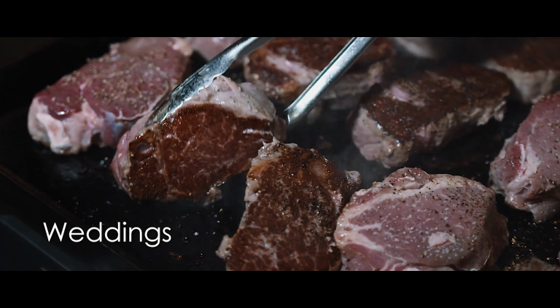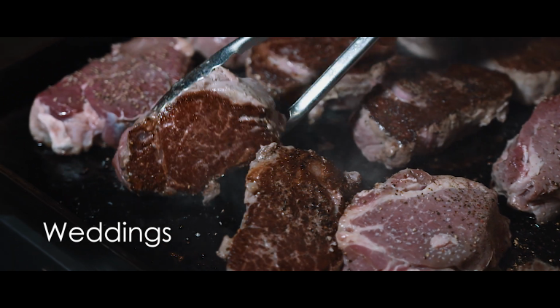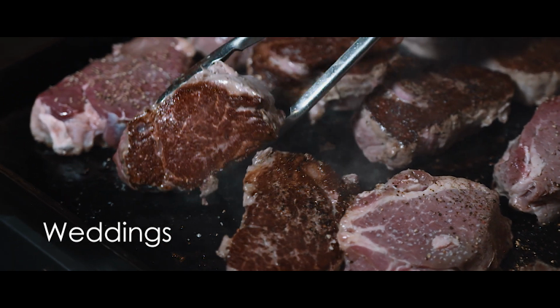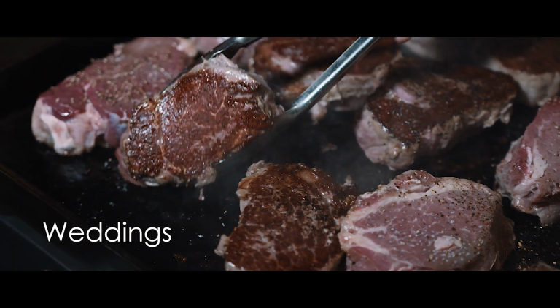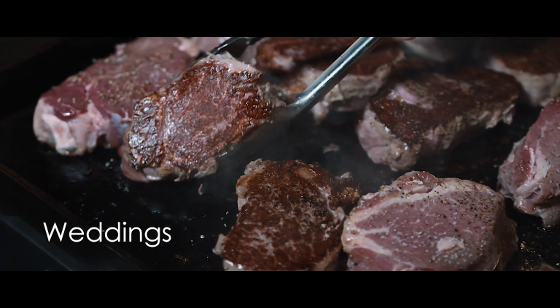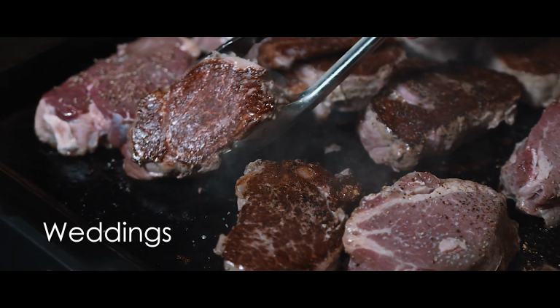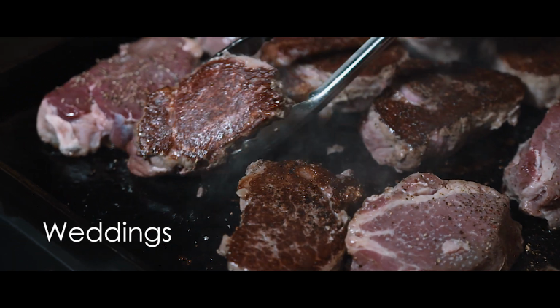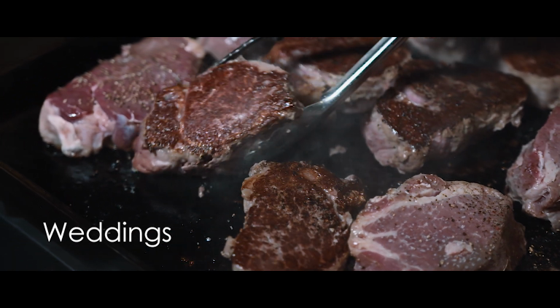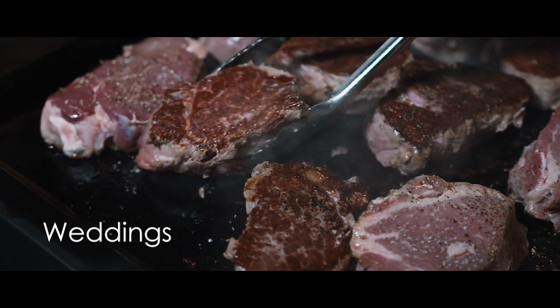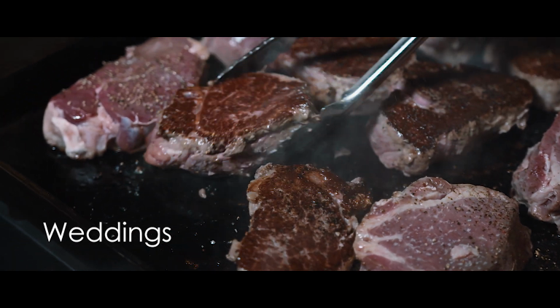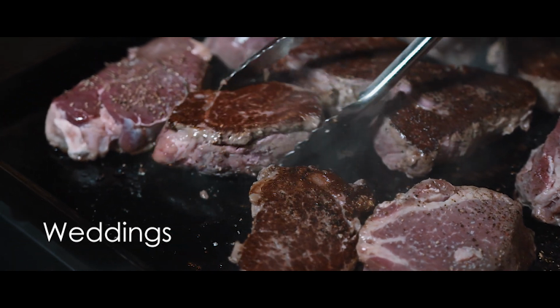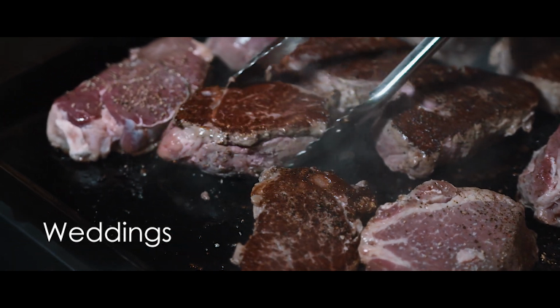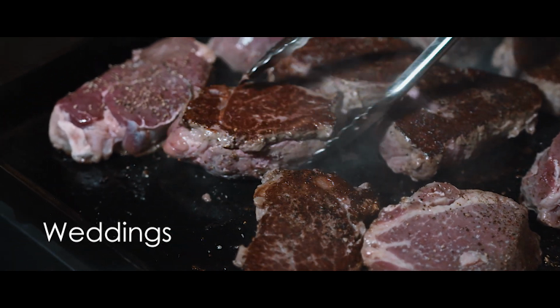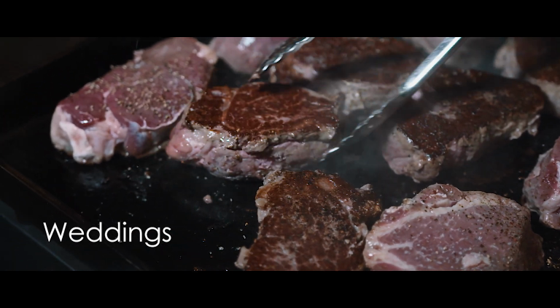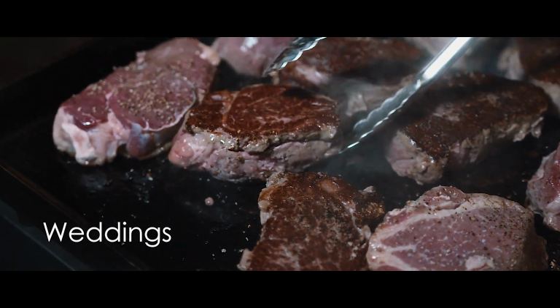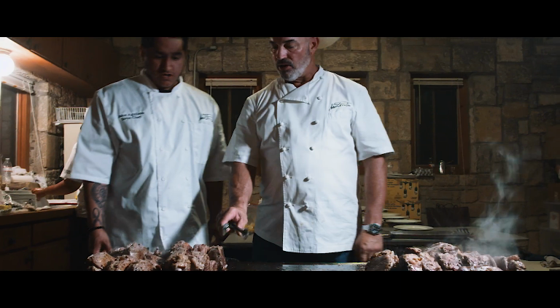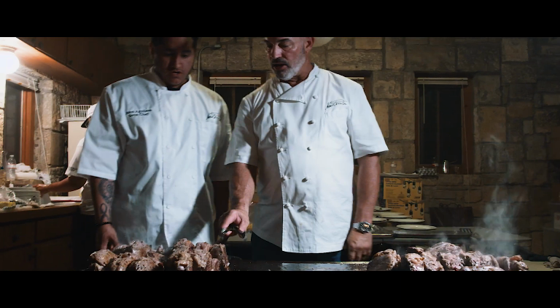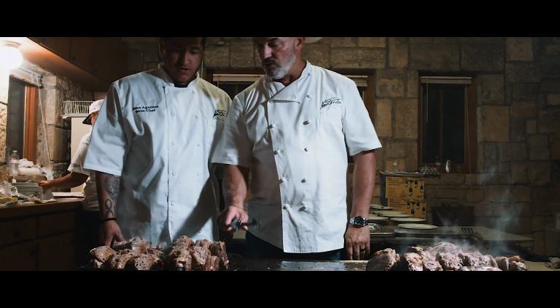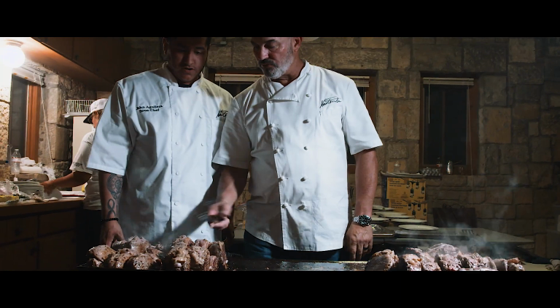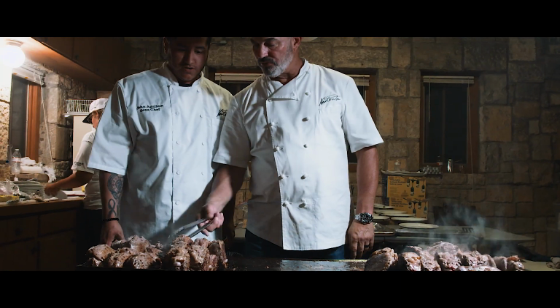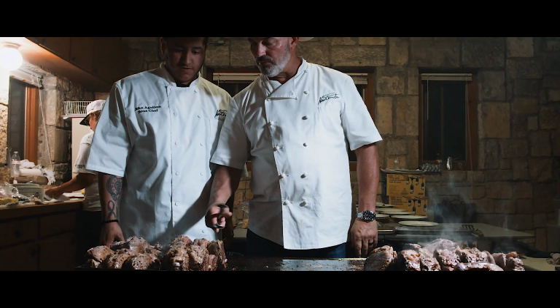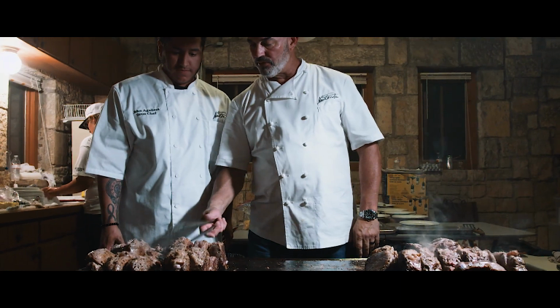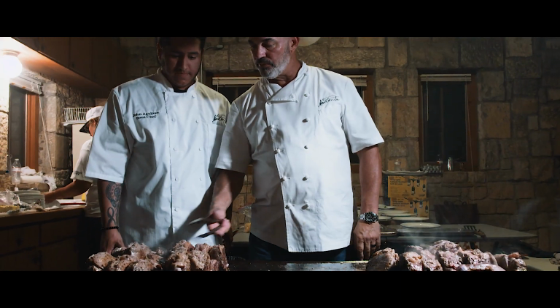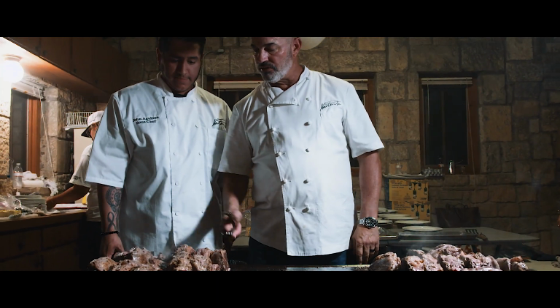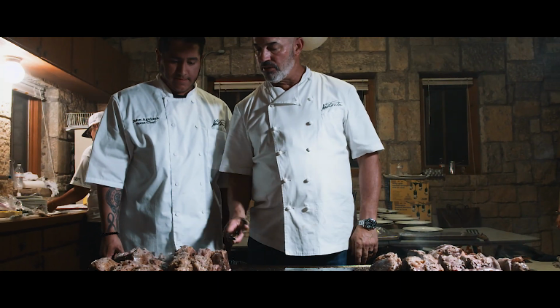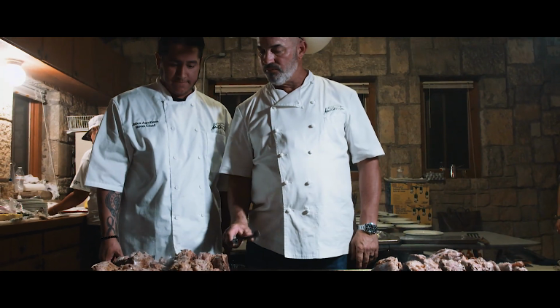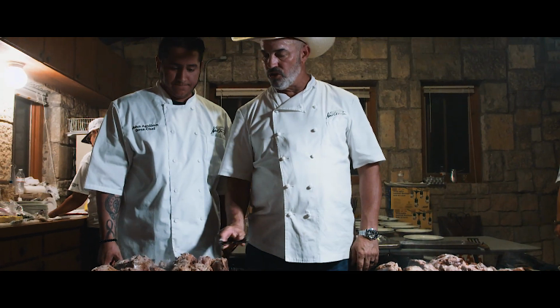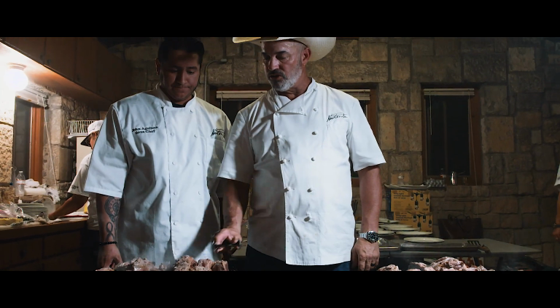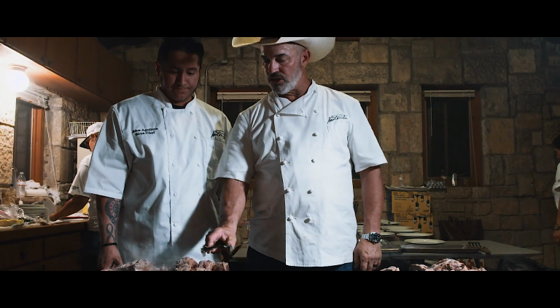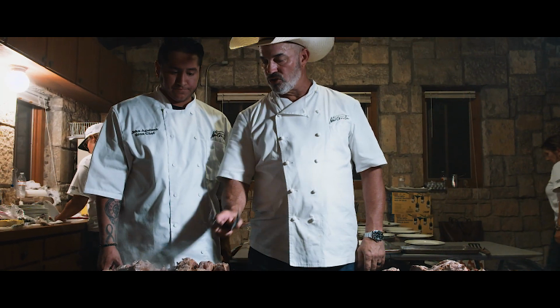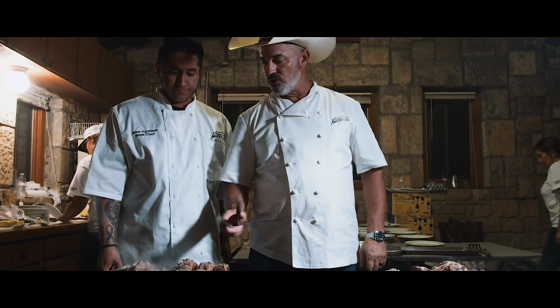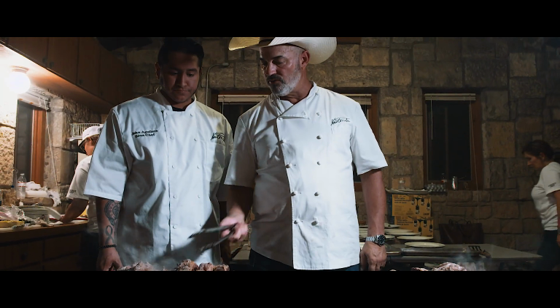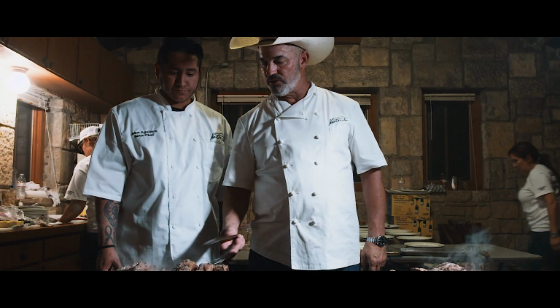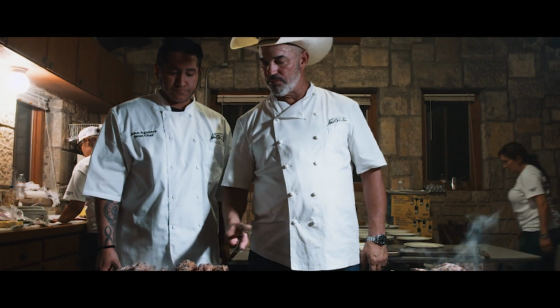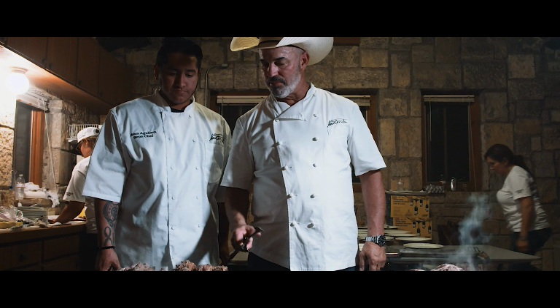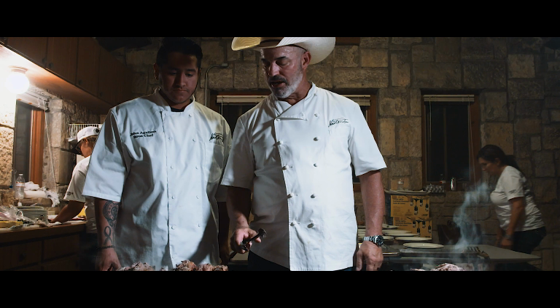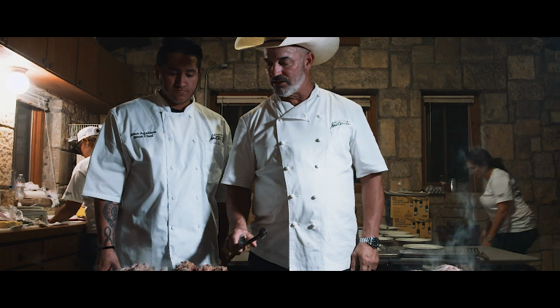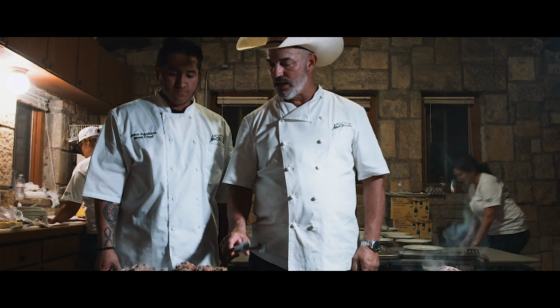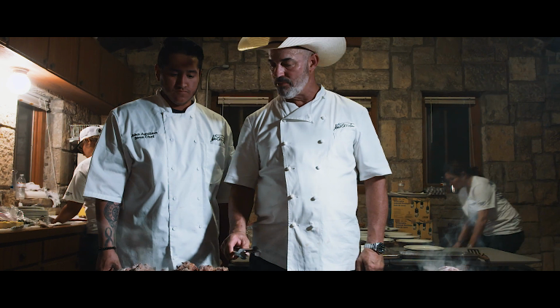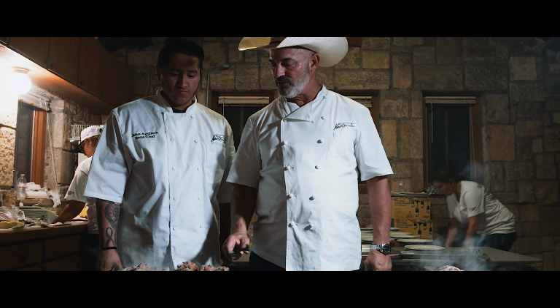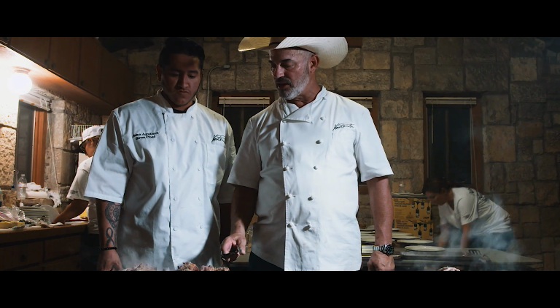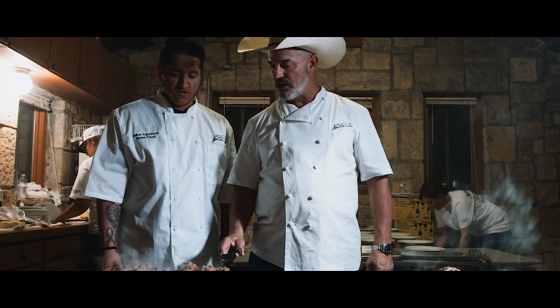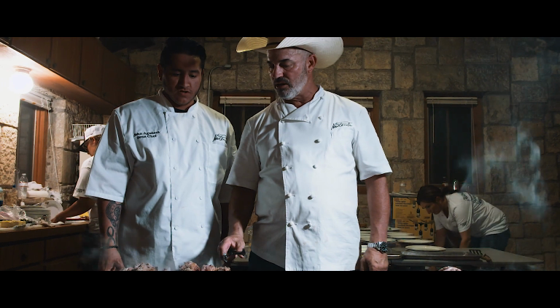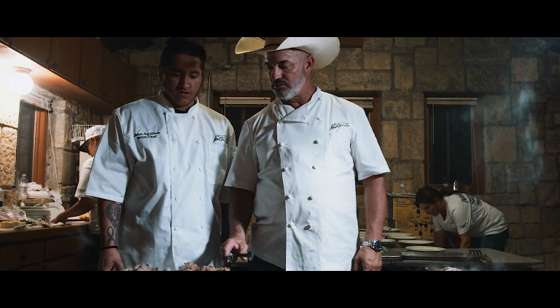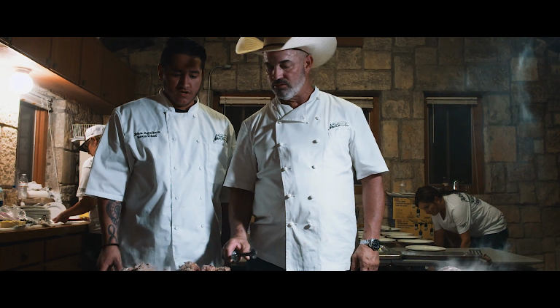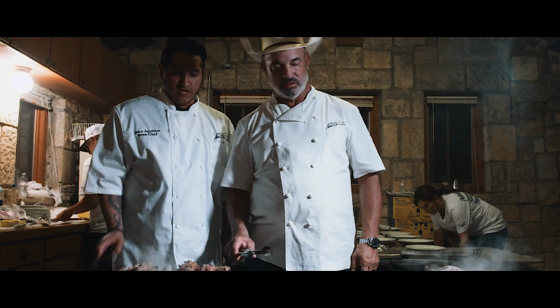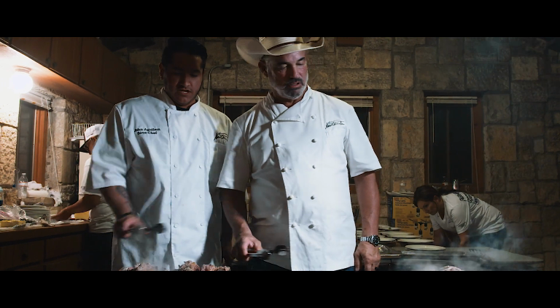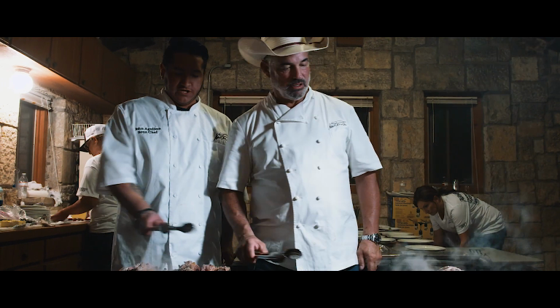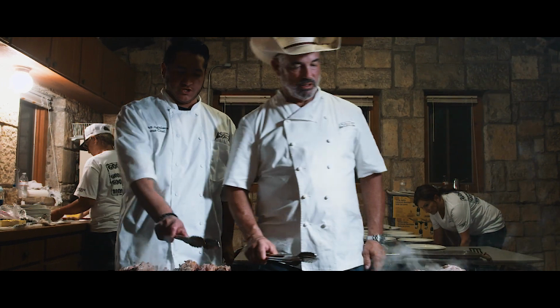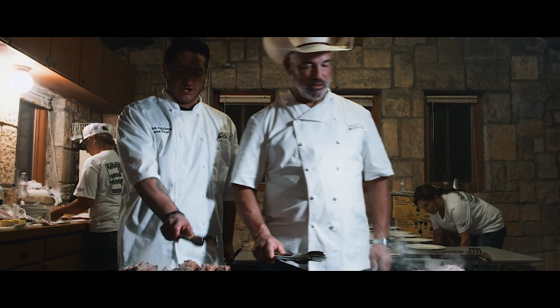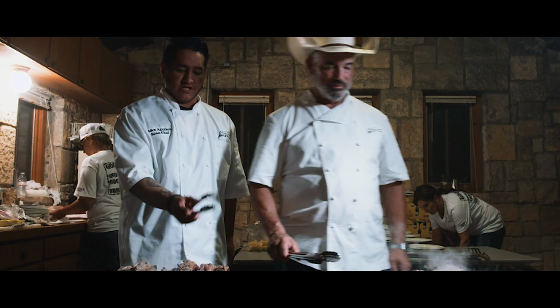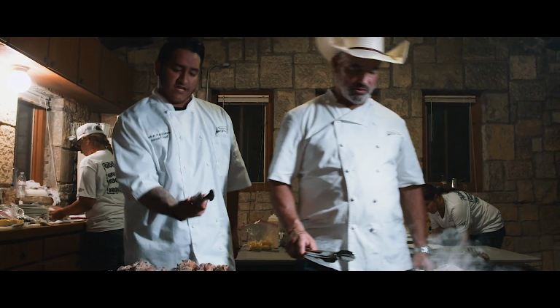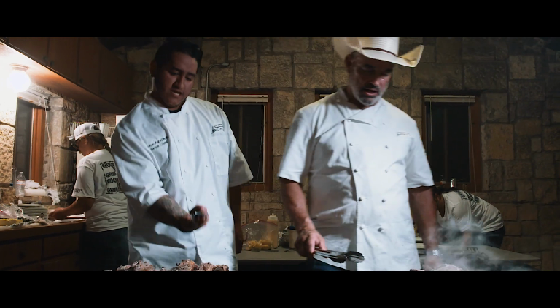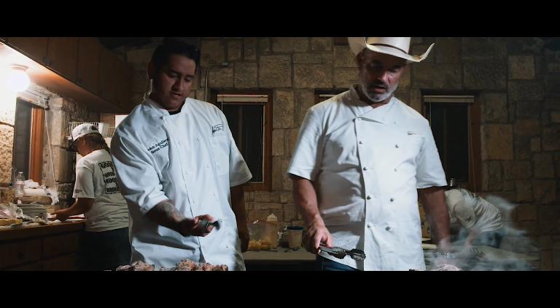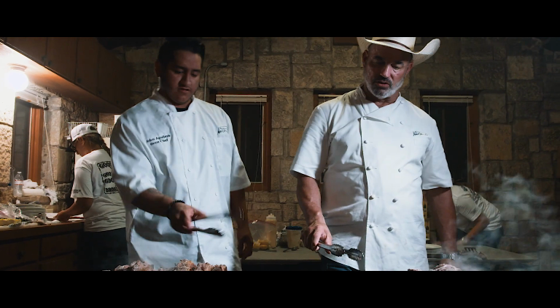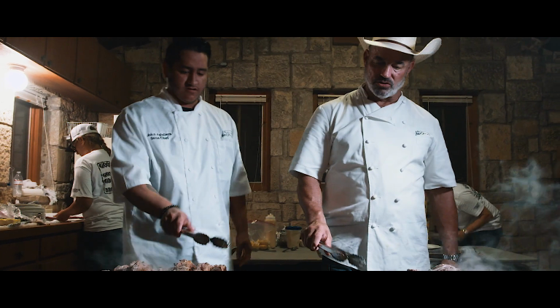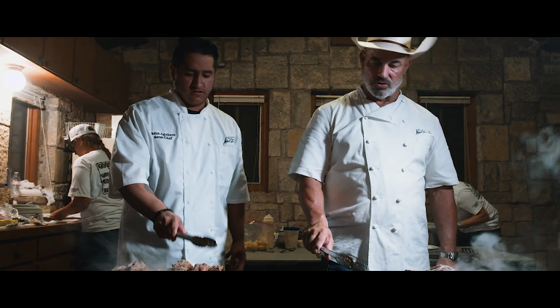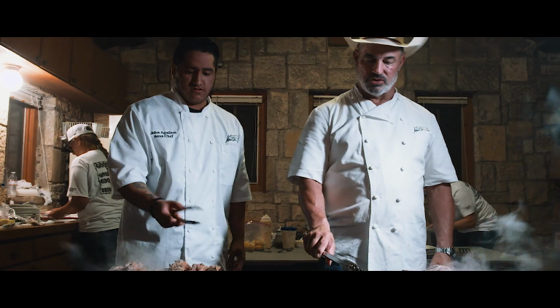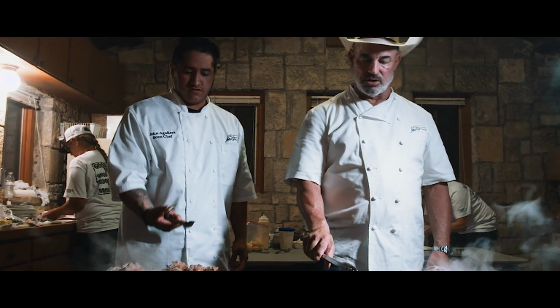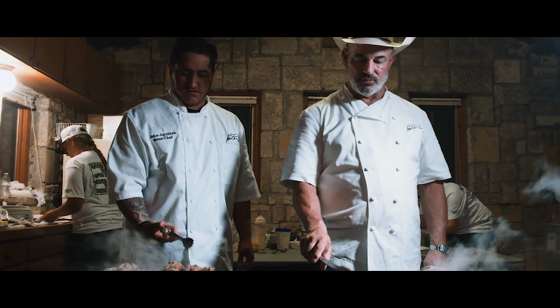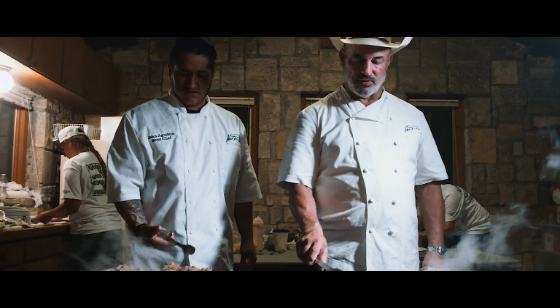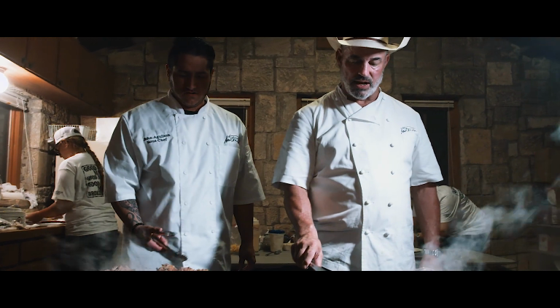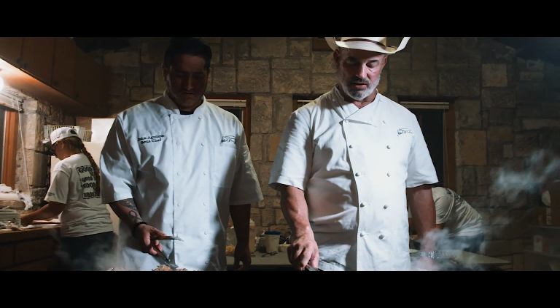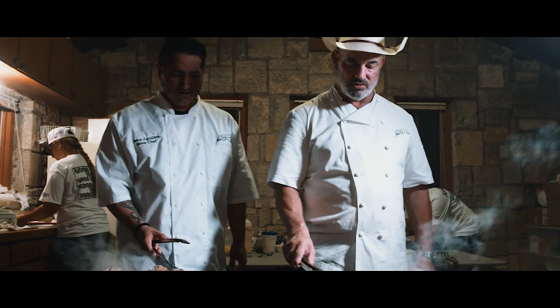Just take them and flip them. What I do is flip two of them at a time as you can — because they're going to sear fast.